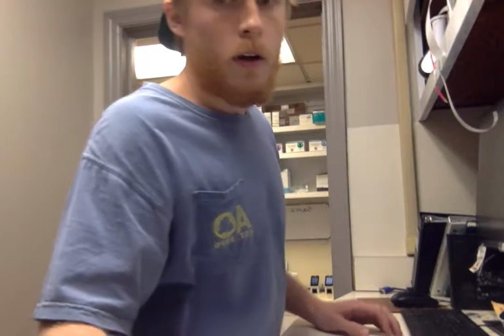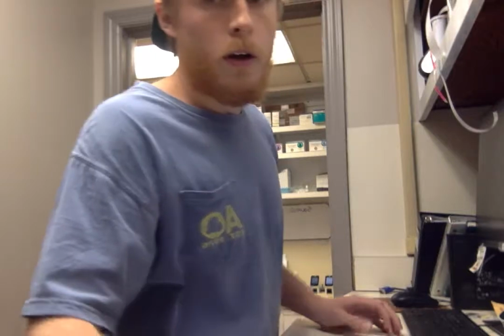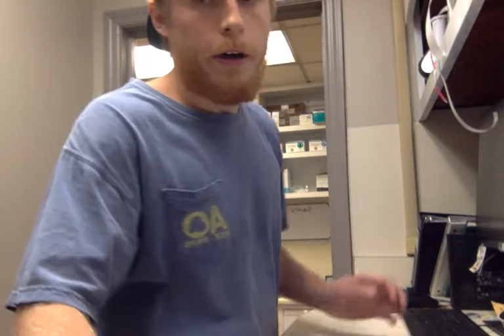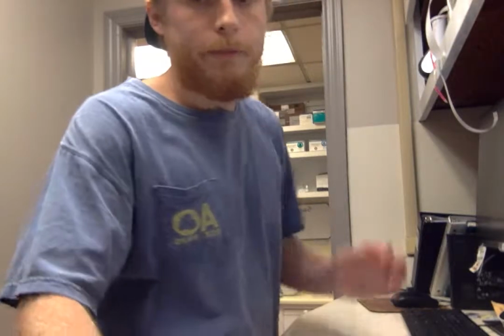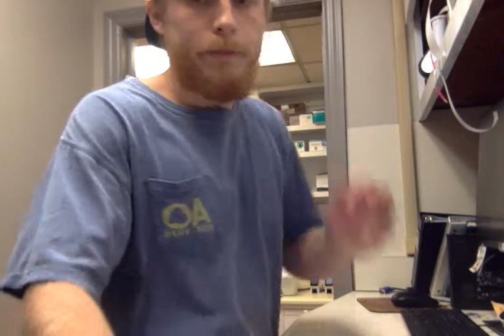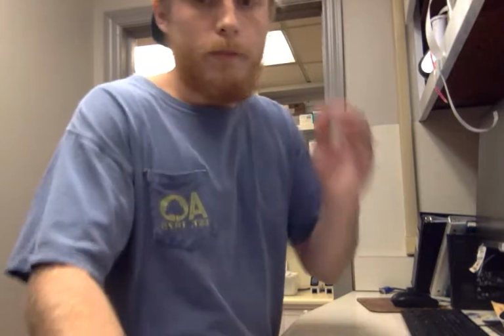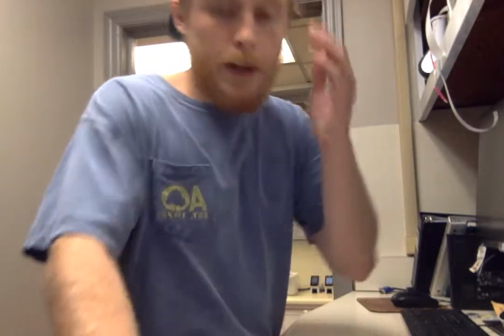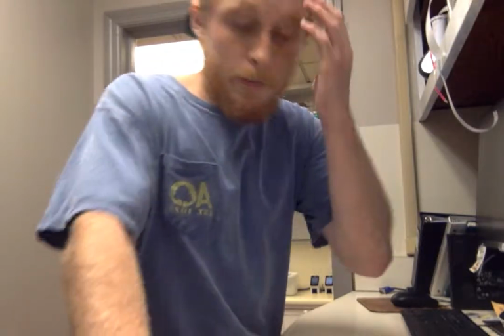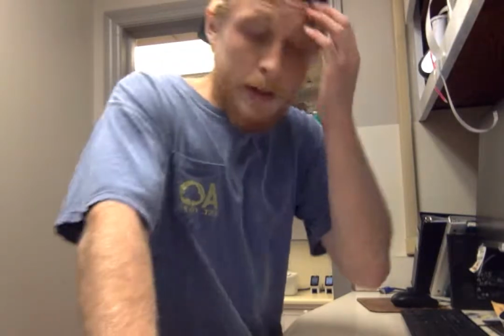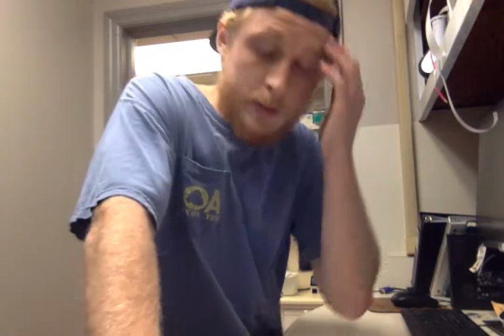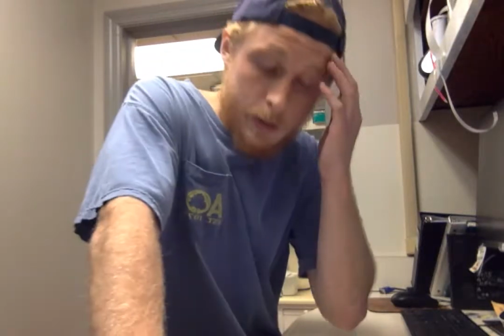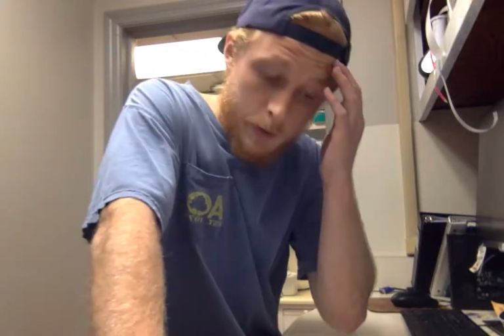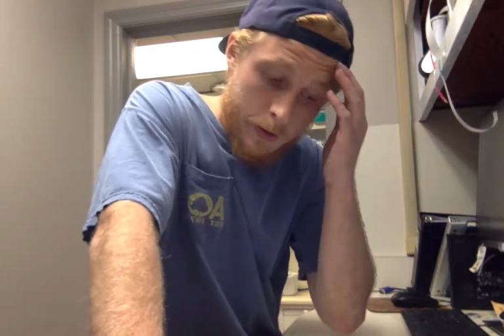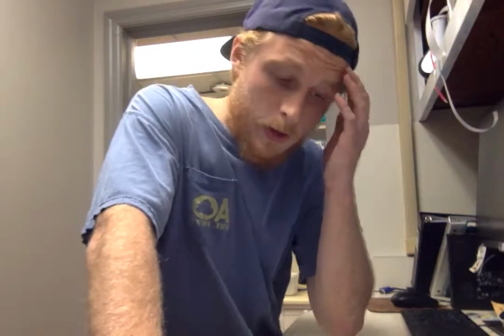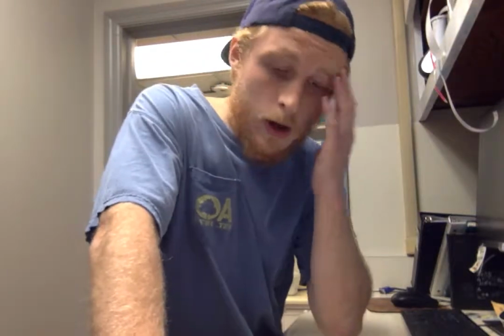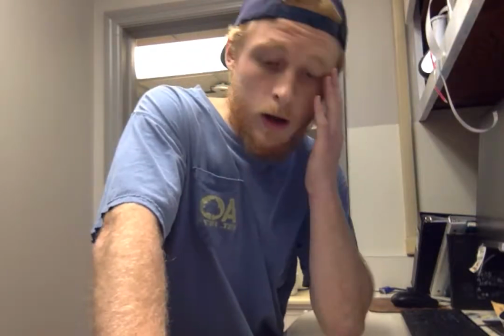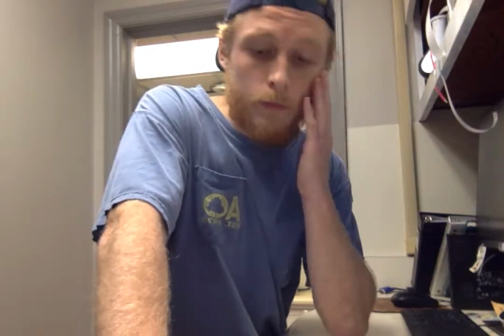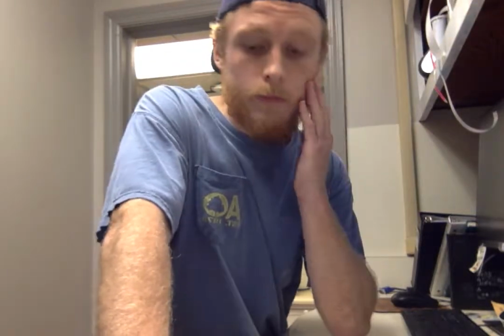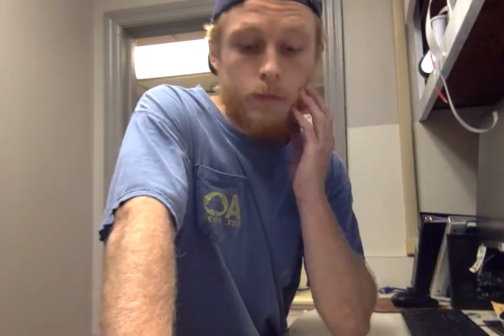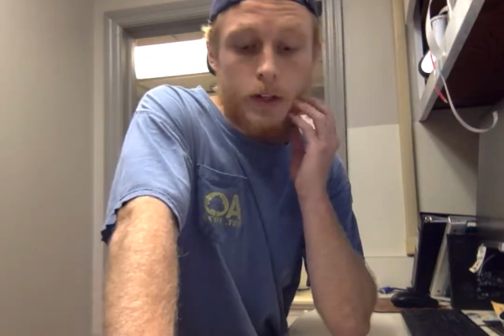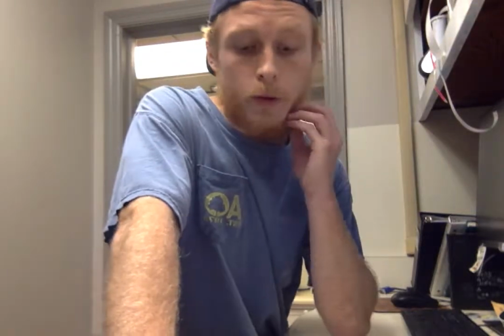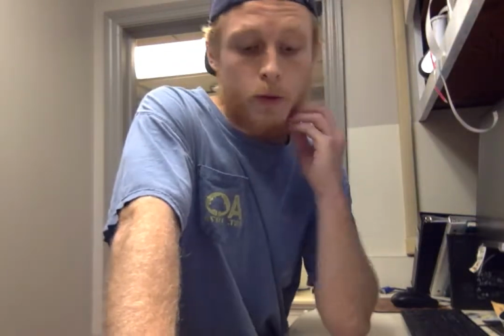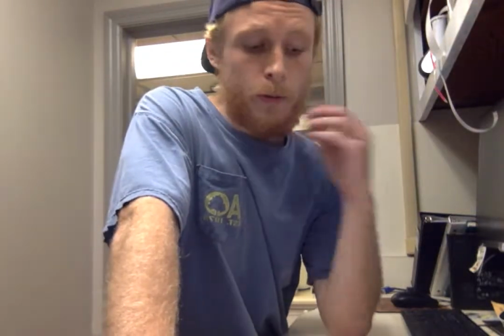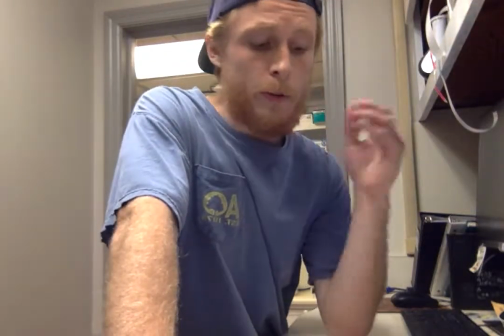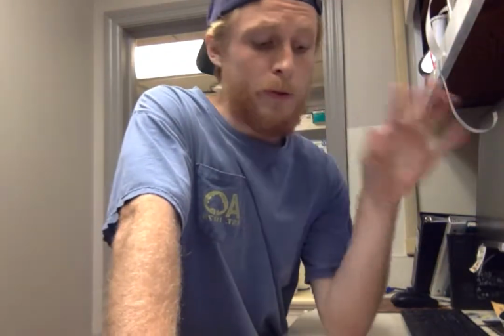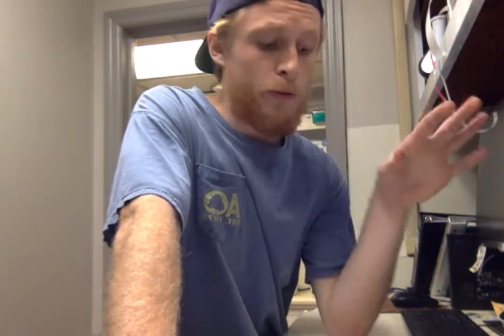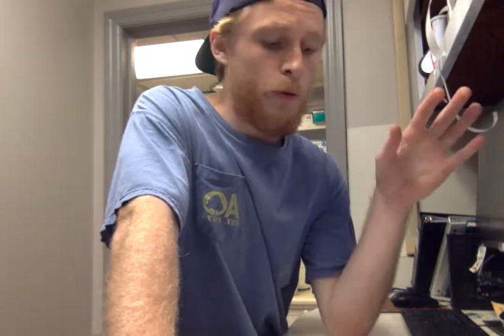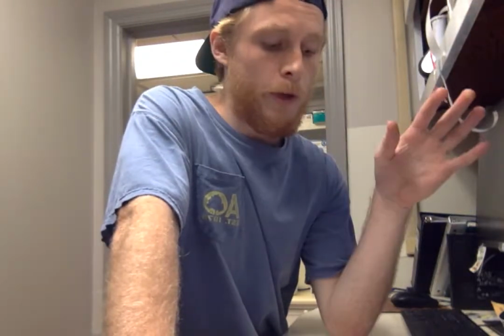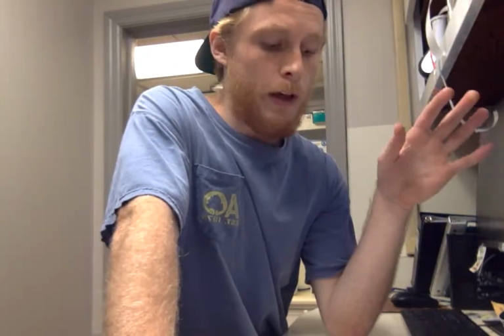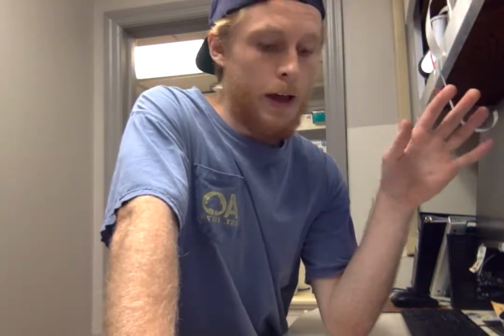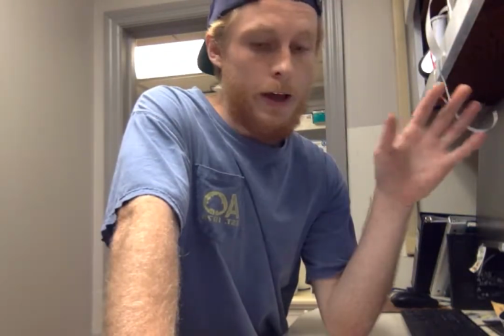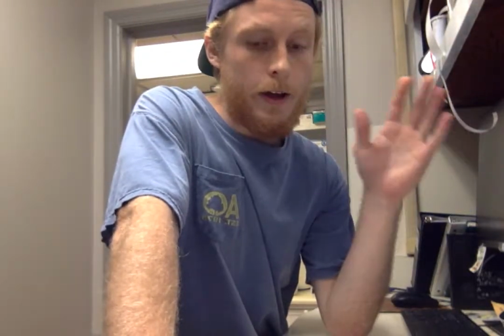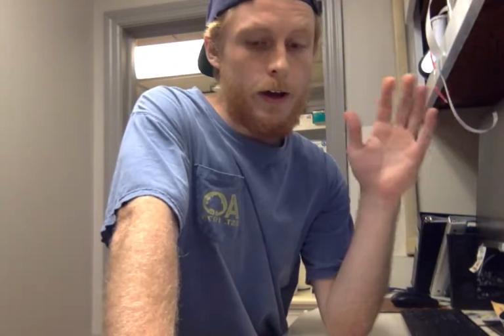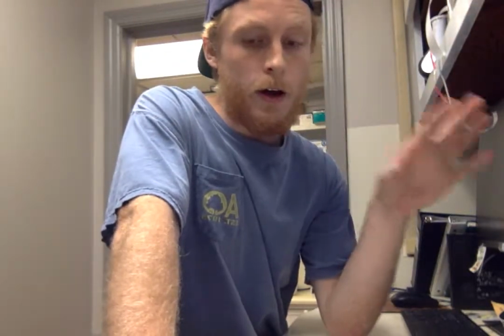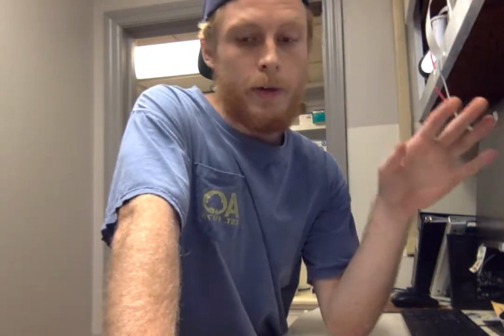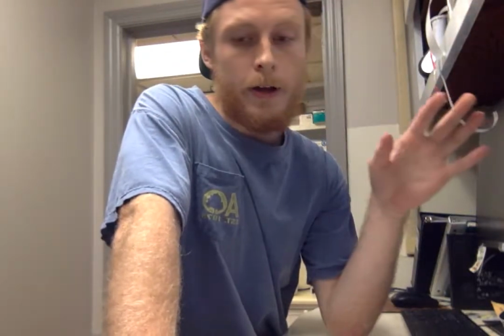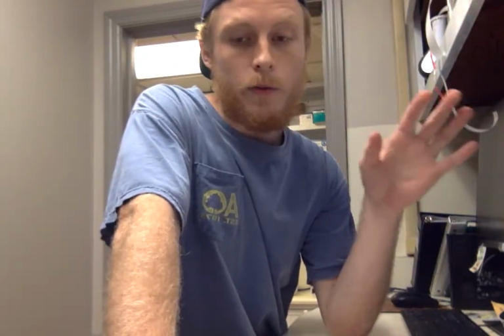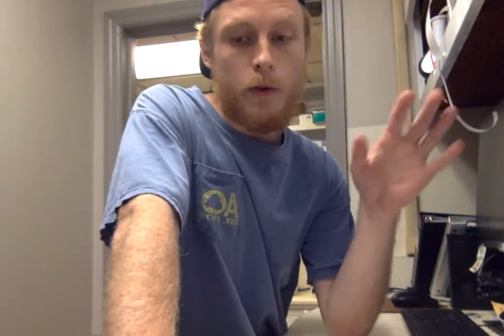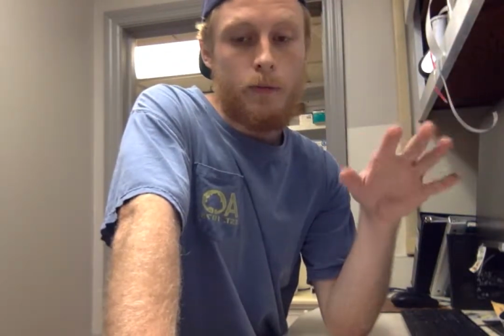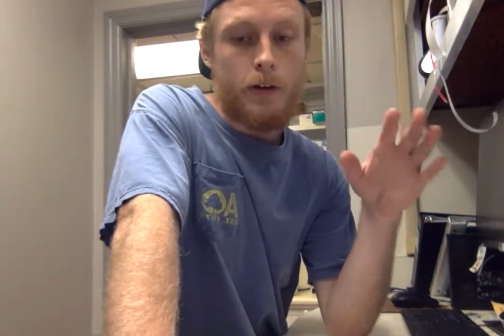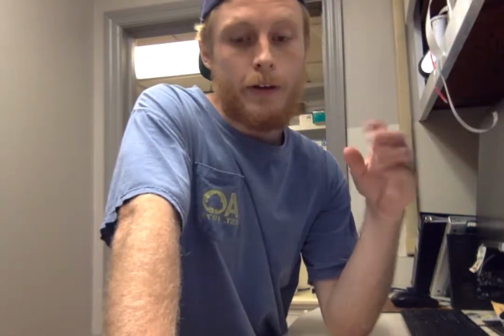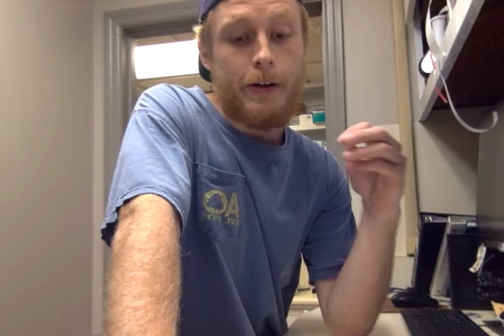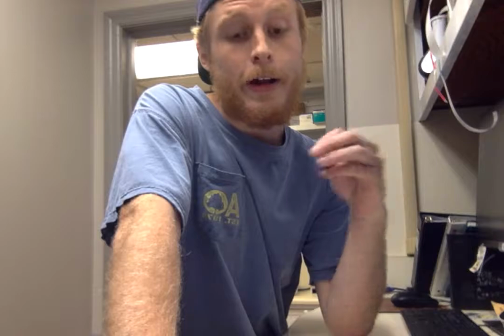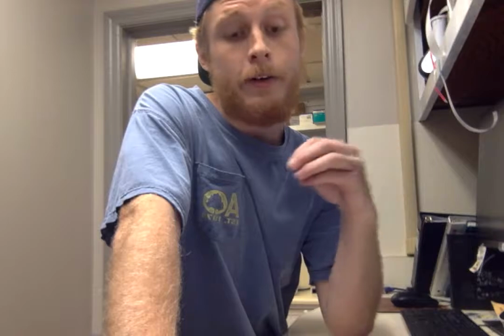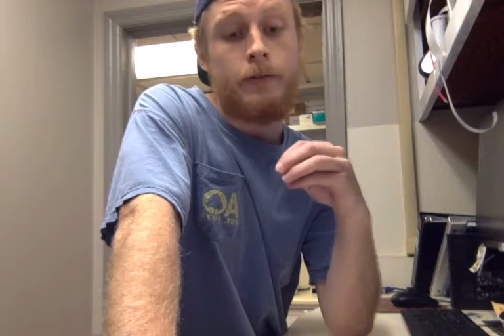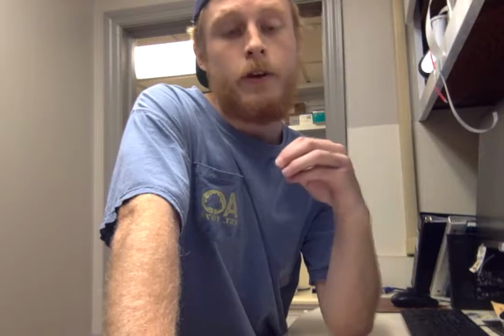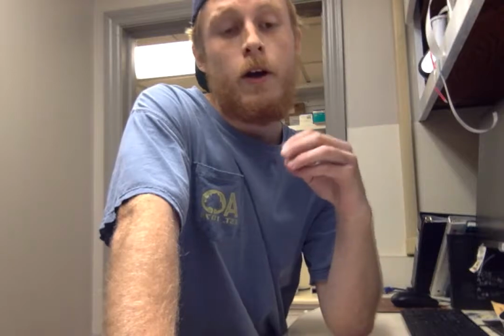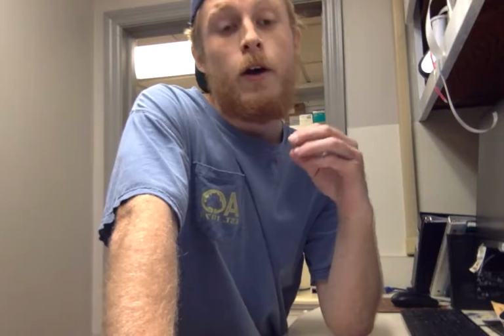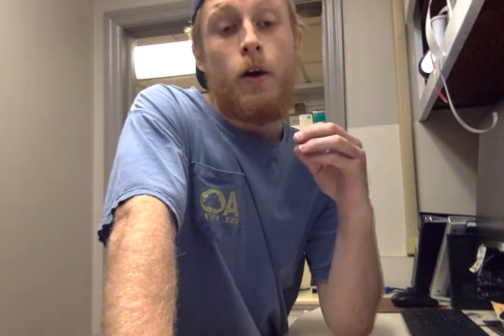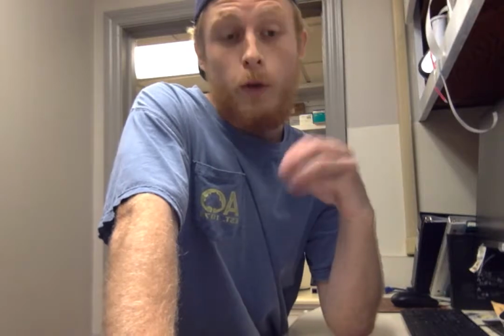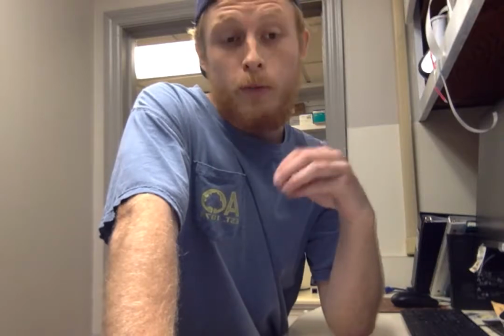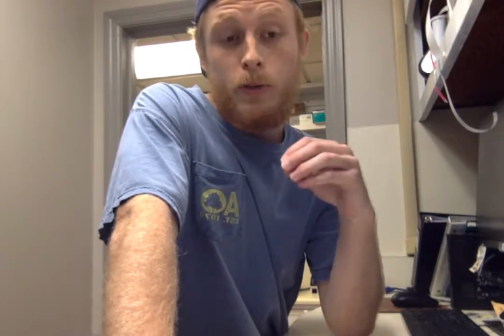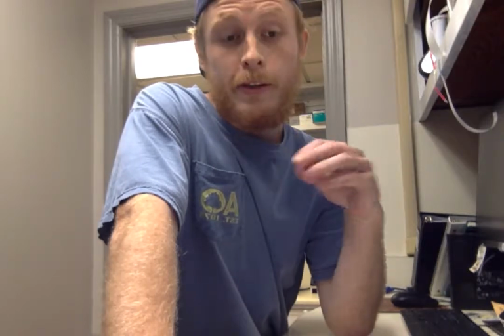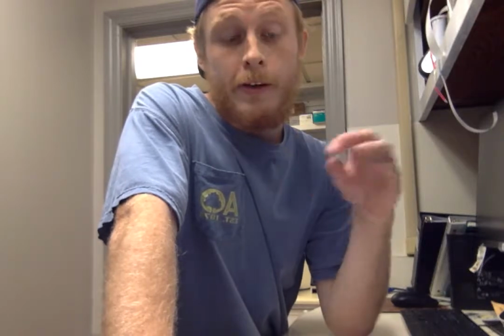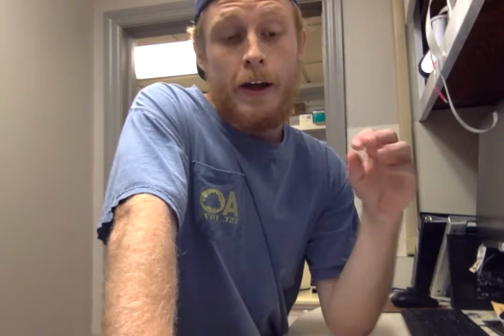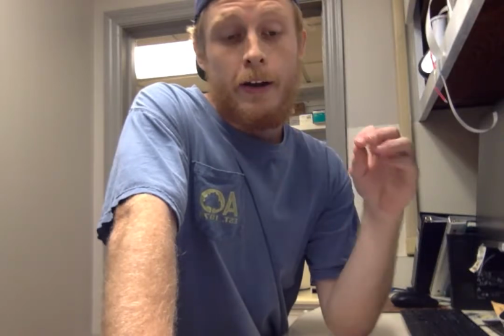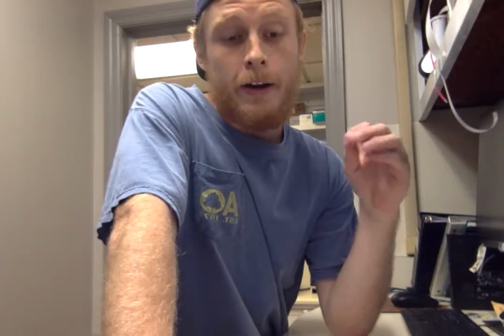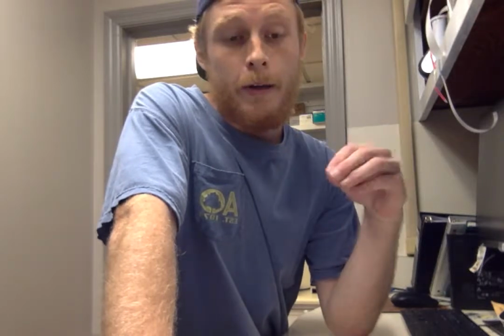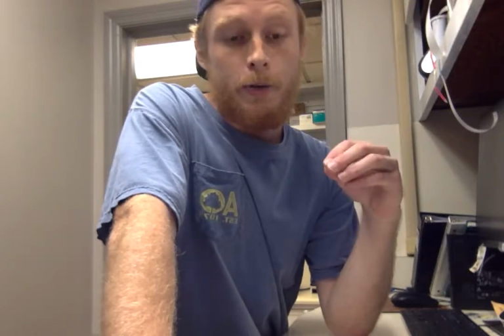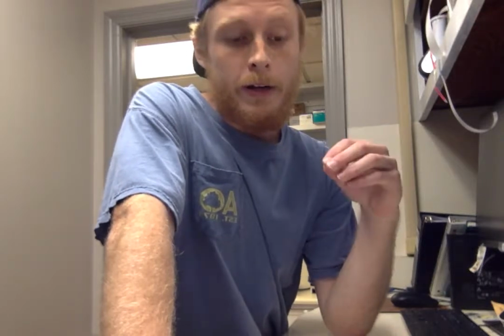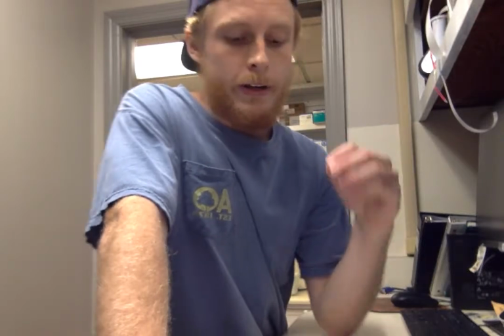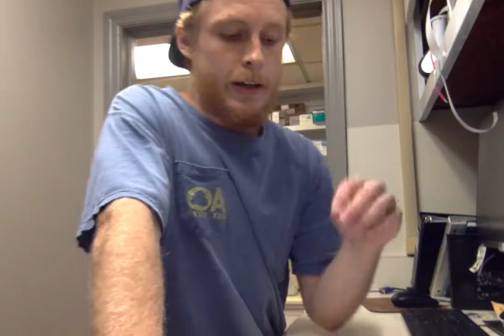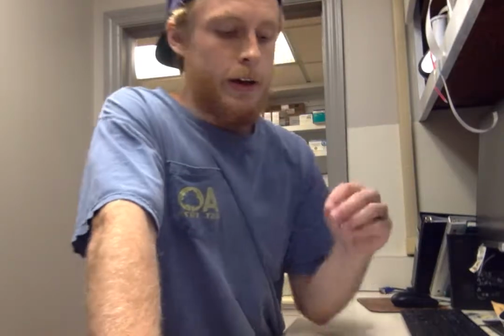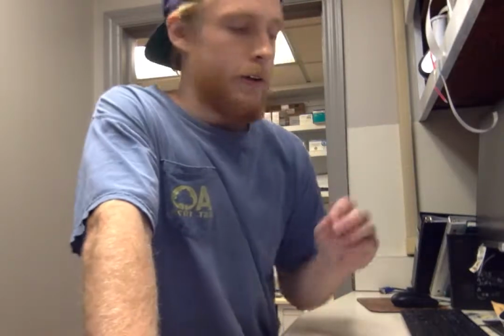My name is Alex Owens. Today we're going to be performing an automated white blood cell count, red blood cell count, and a platelet count.